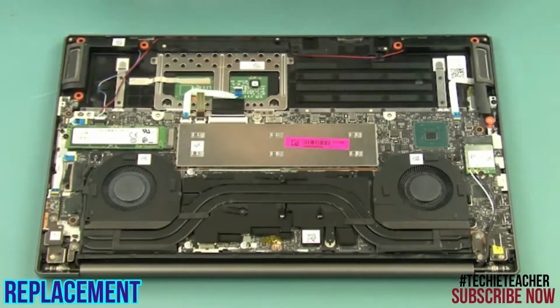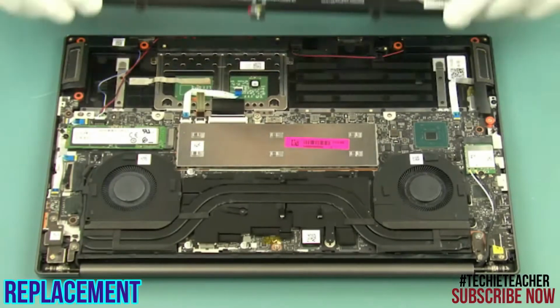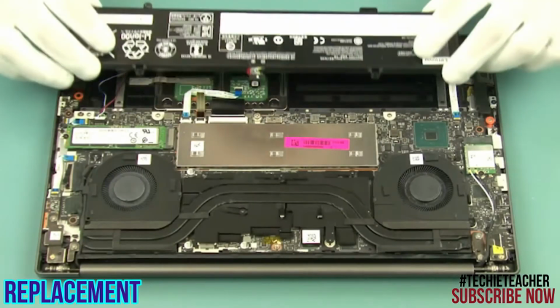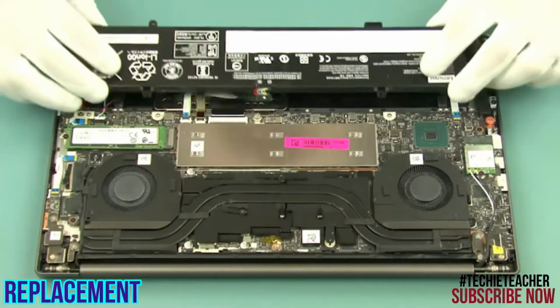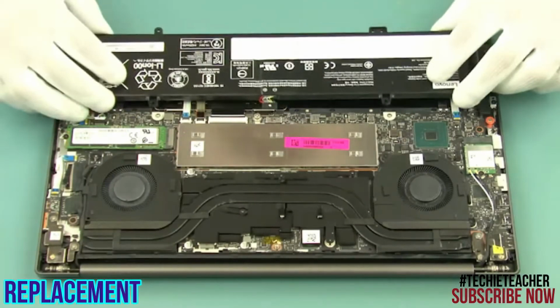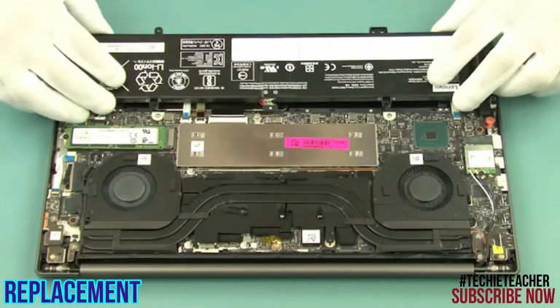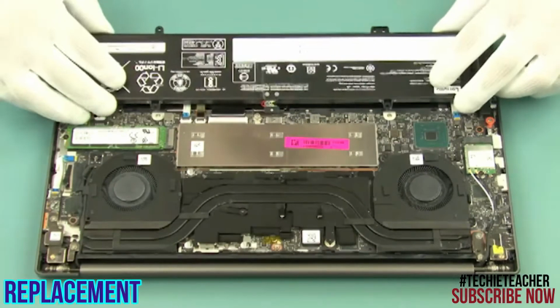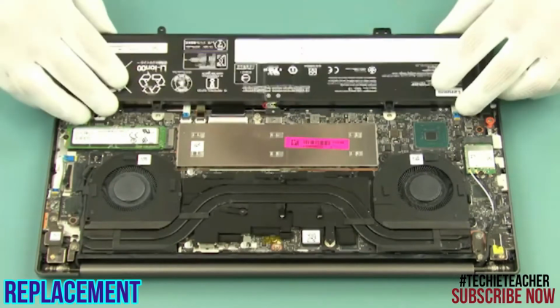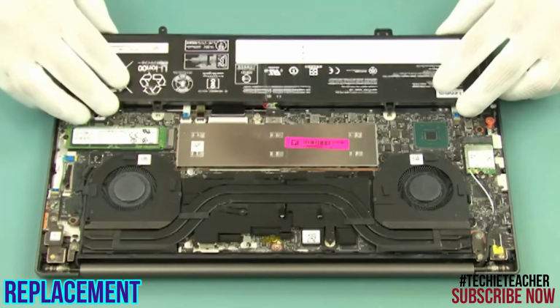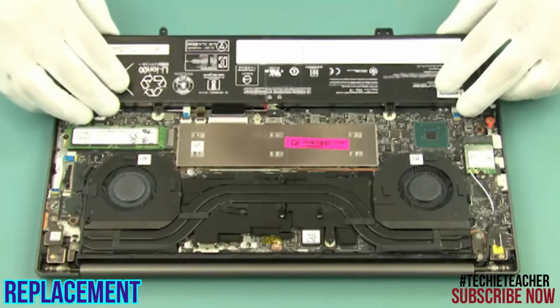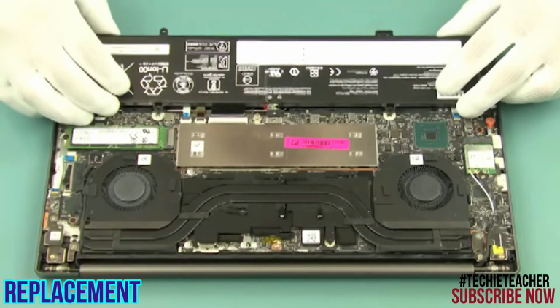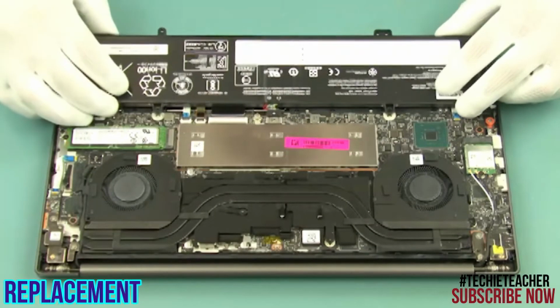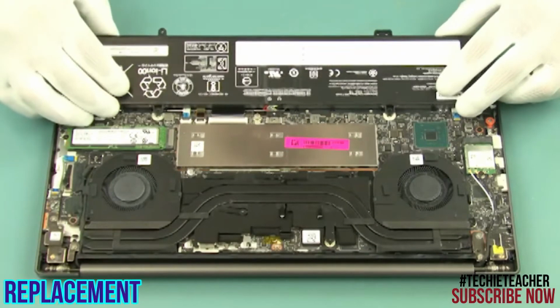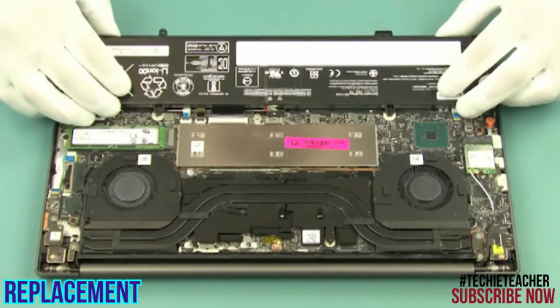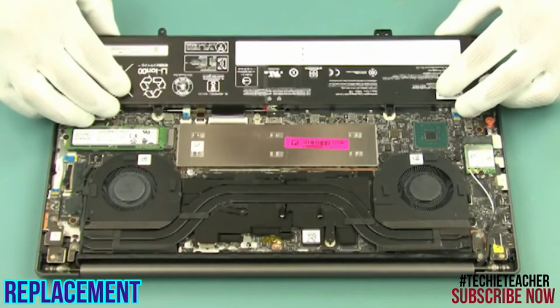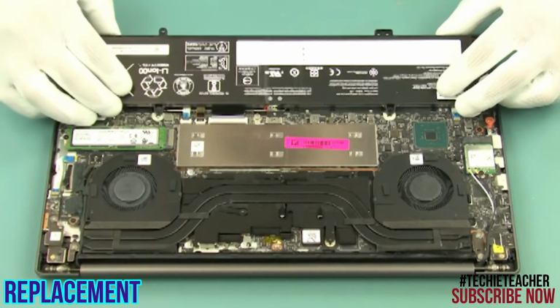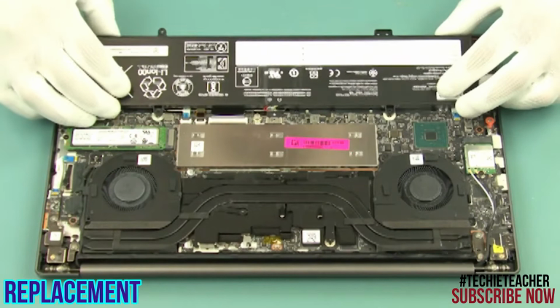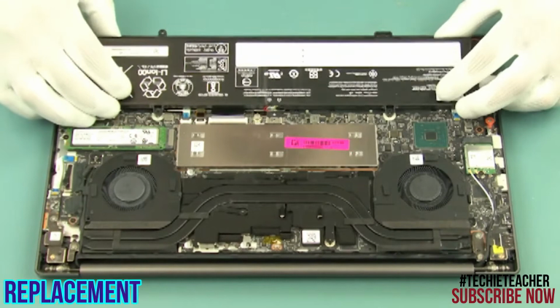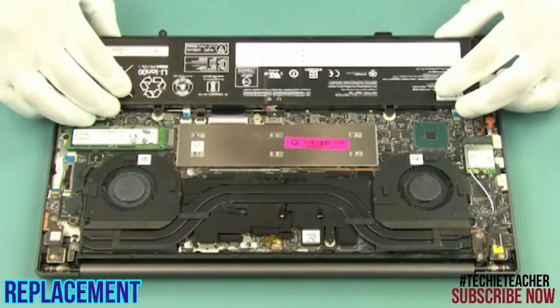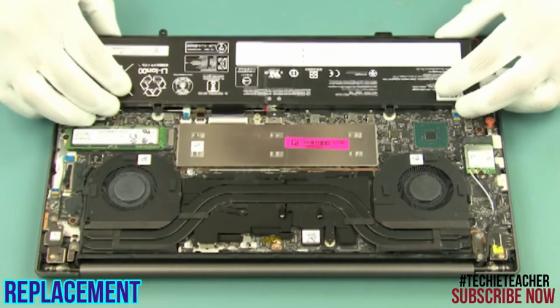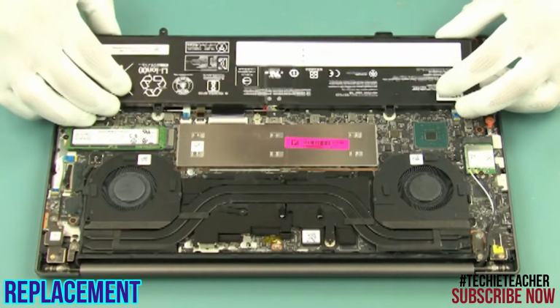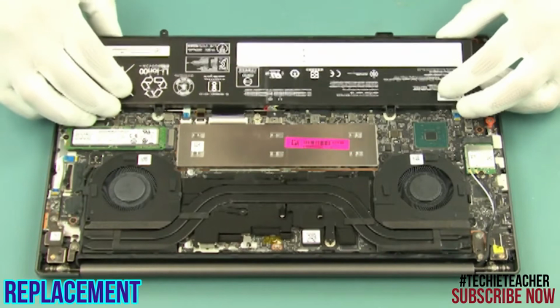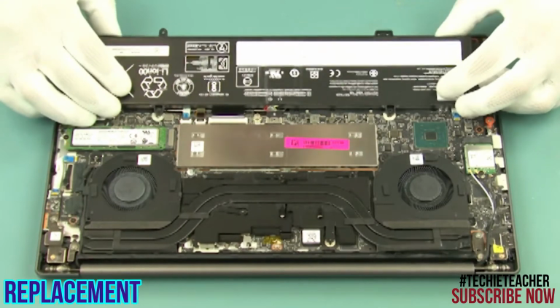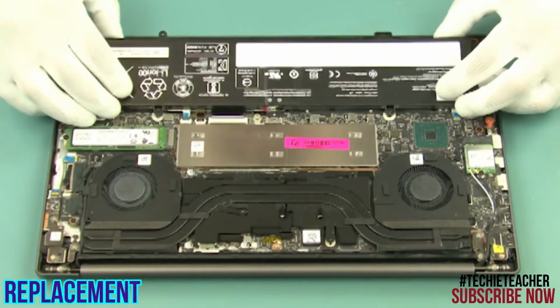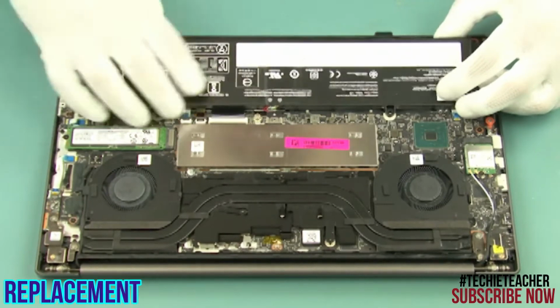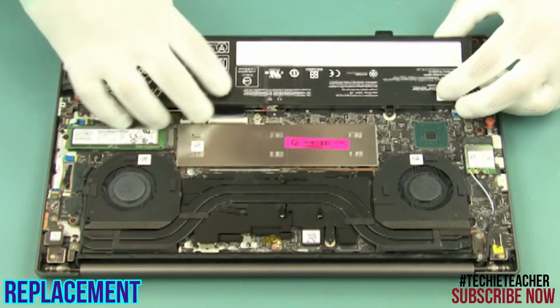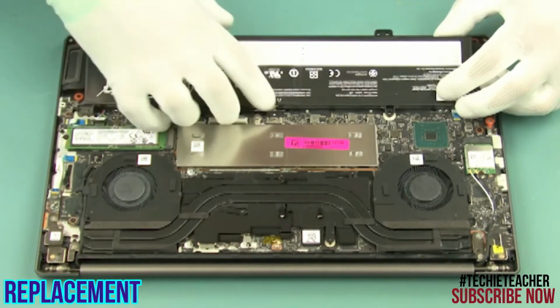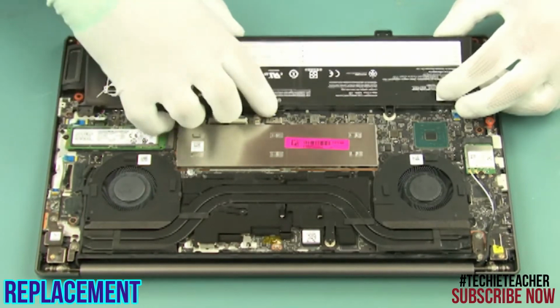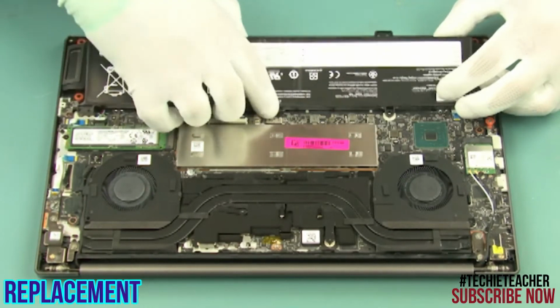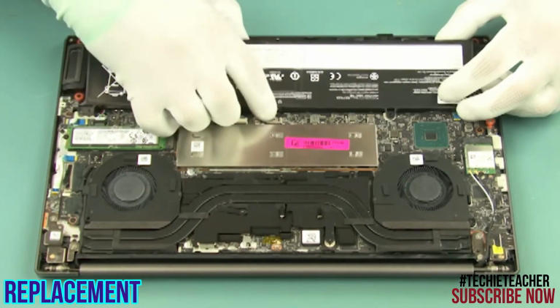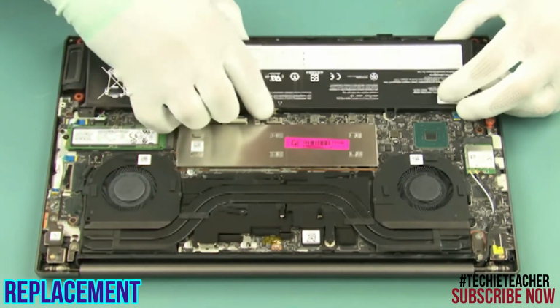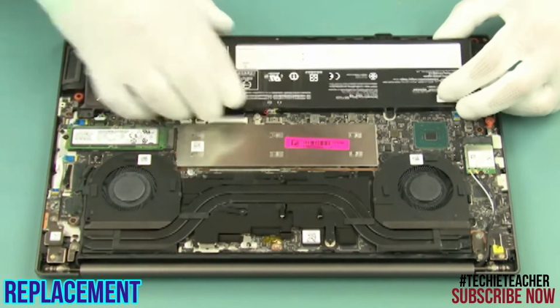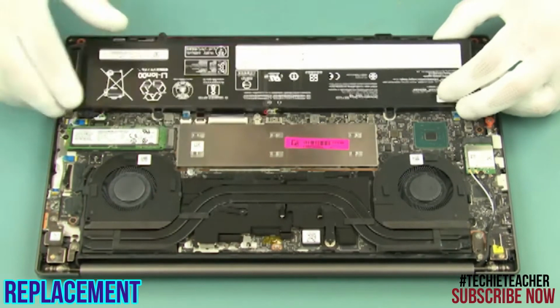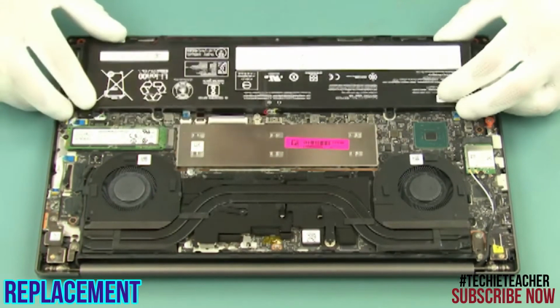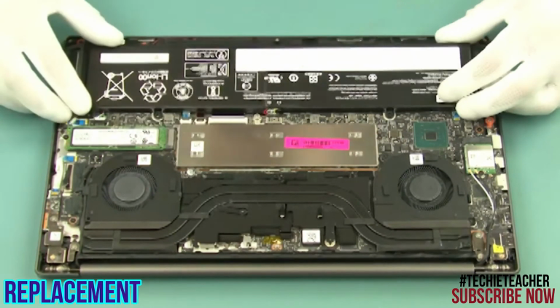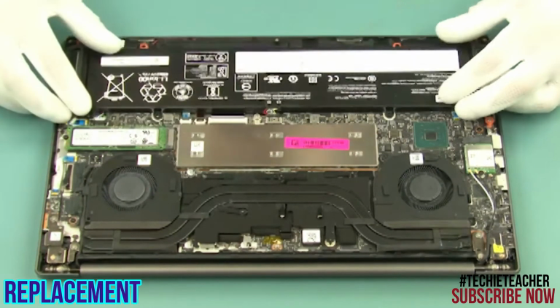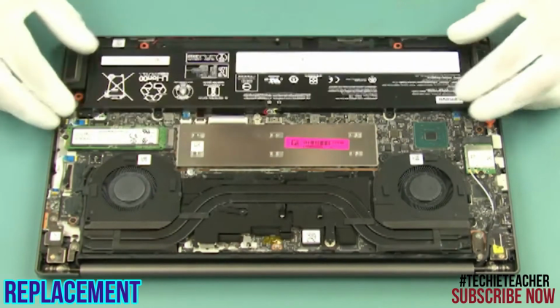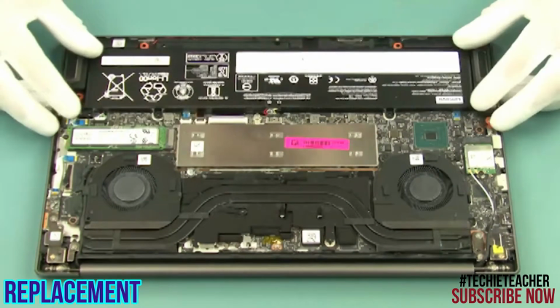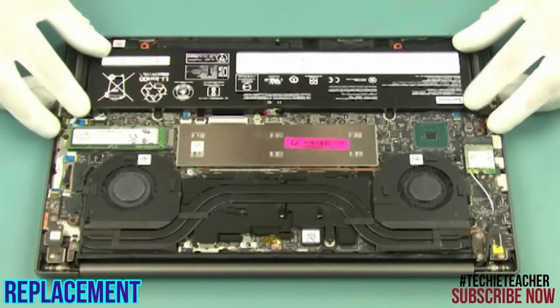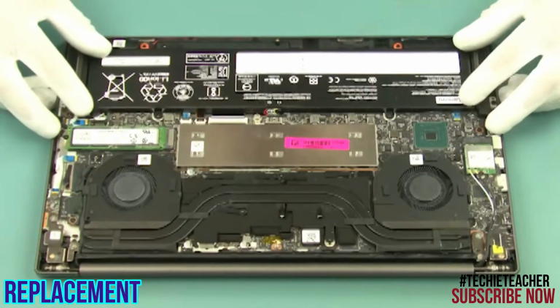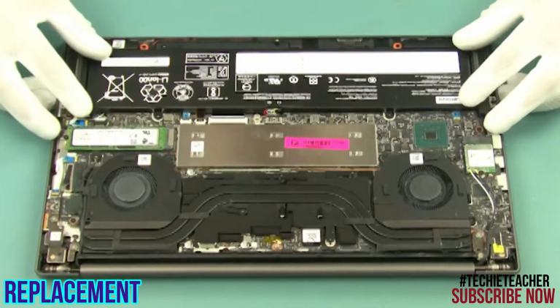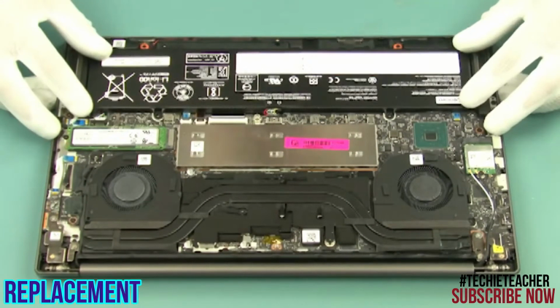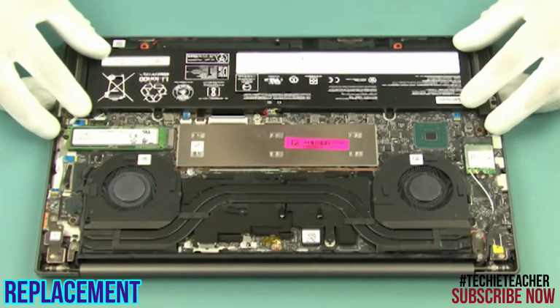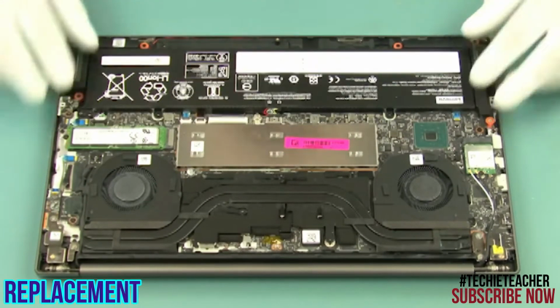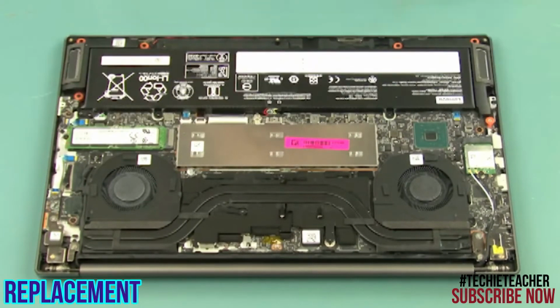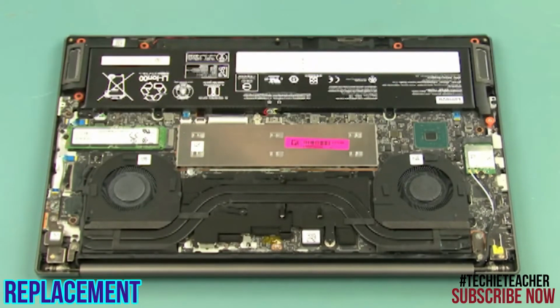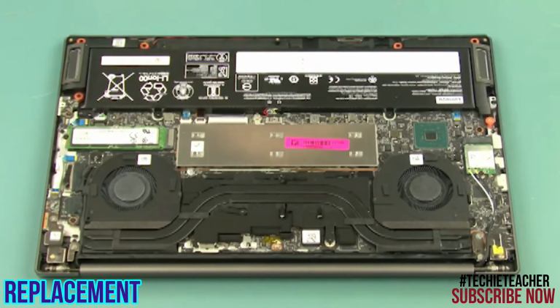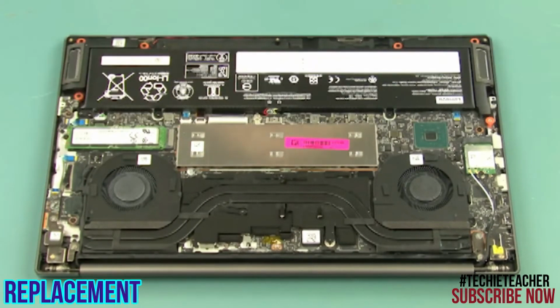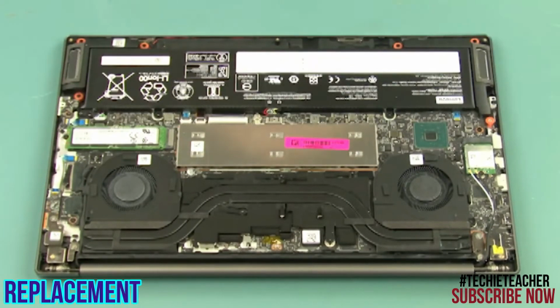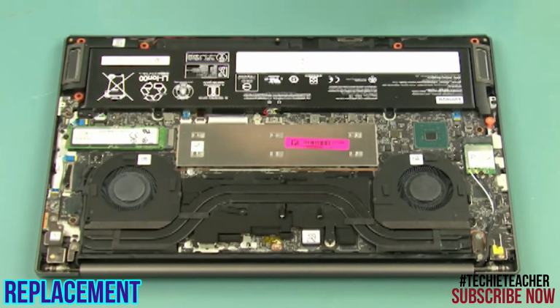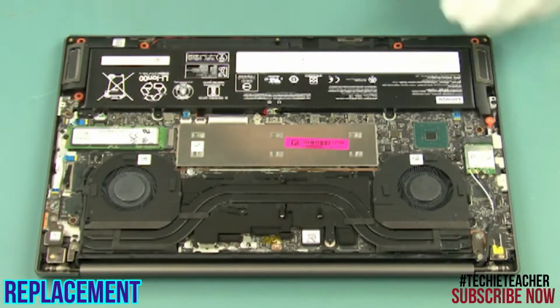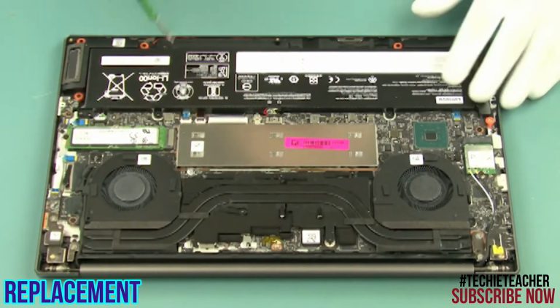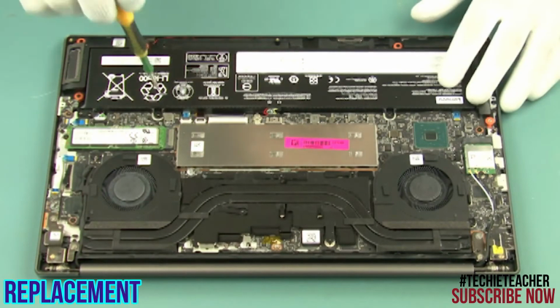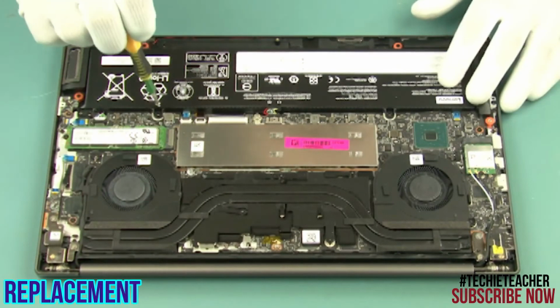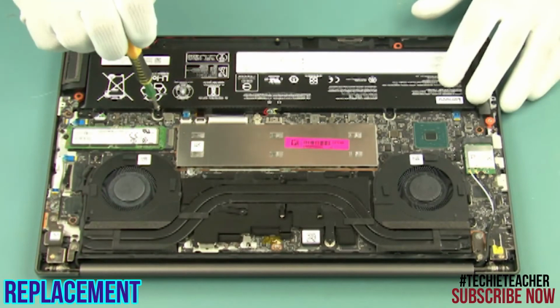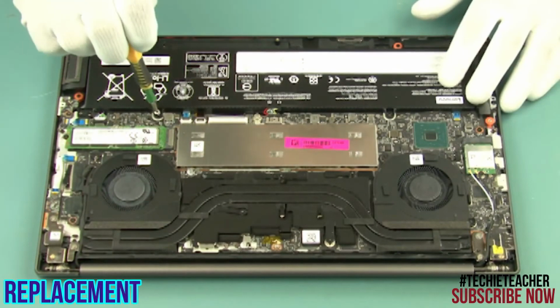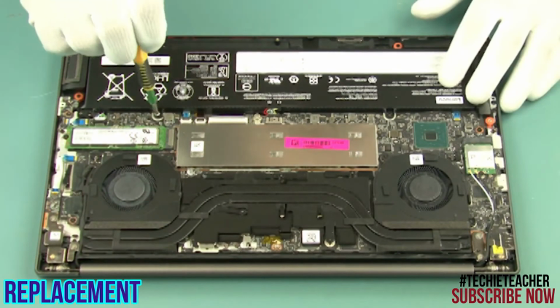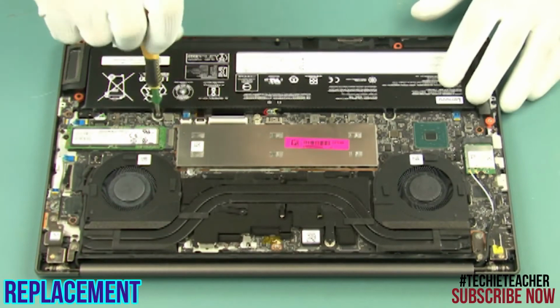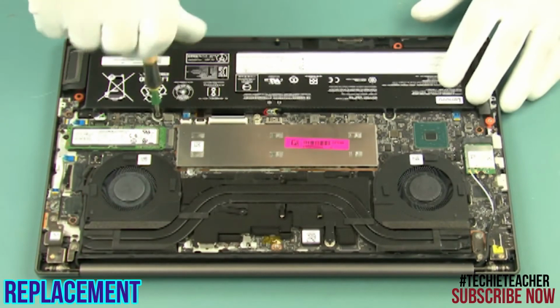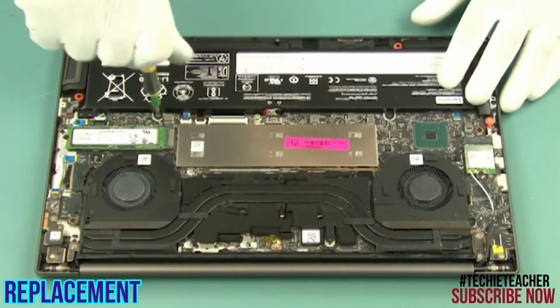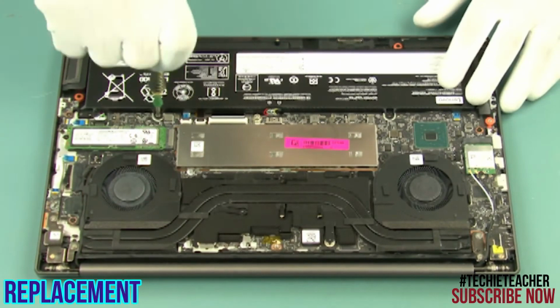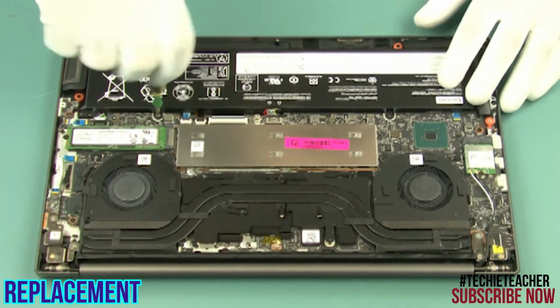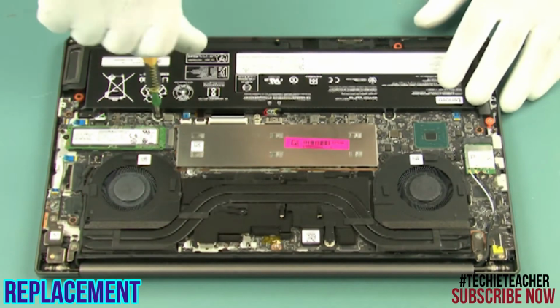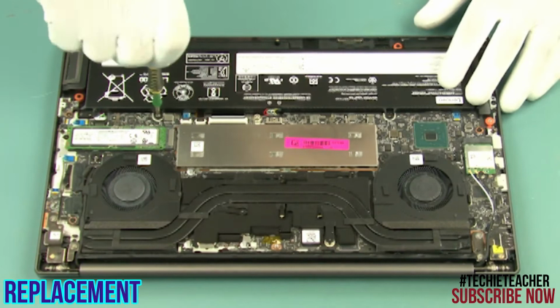Connect the battery and lower it into position. Install 5 screws.